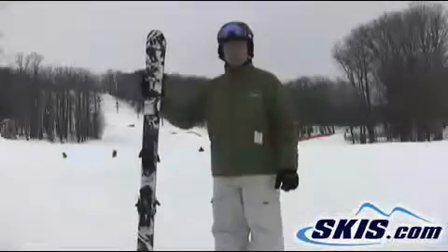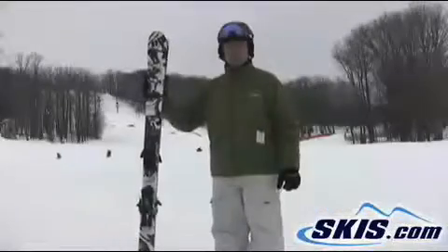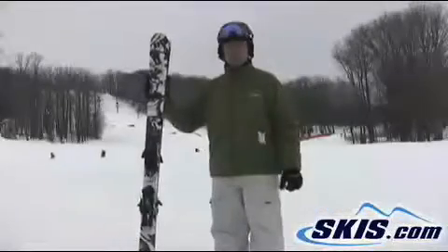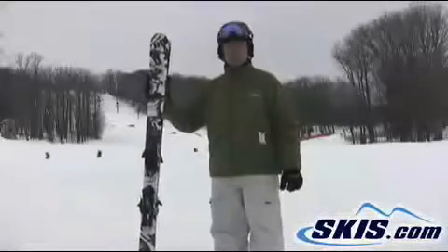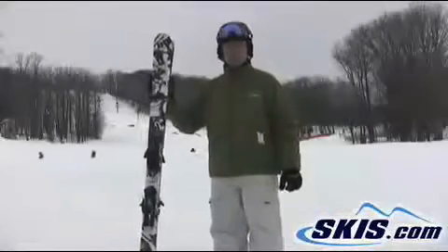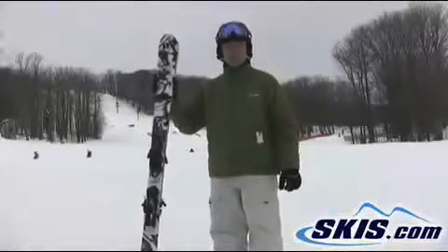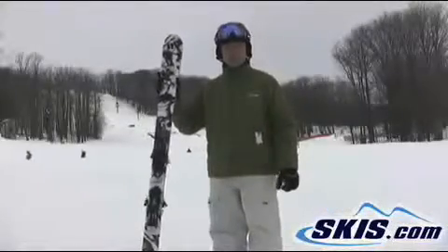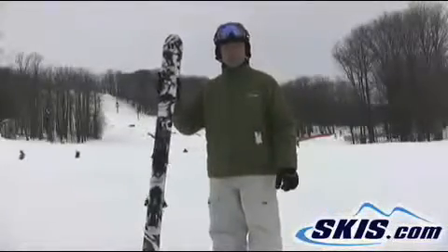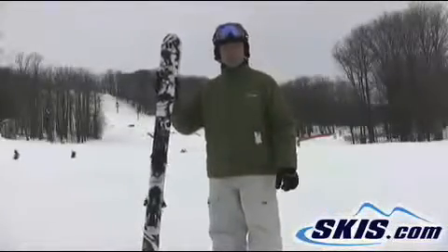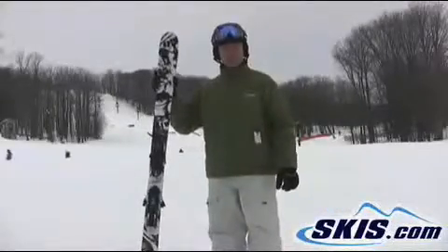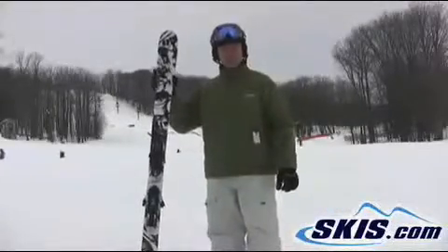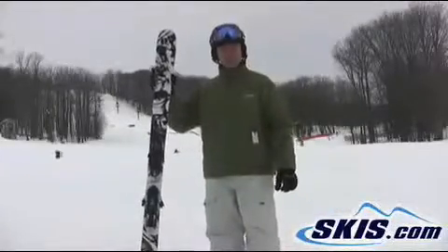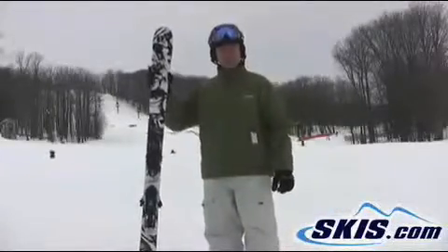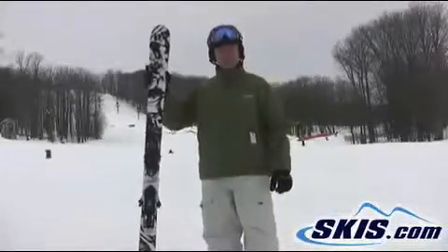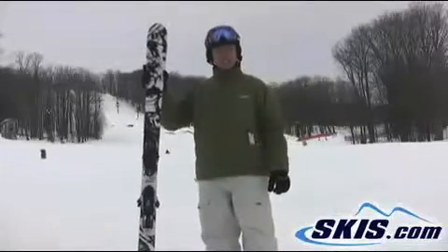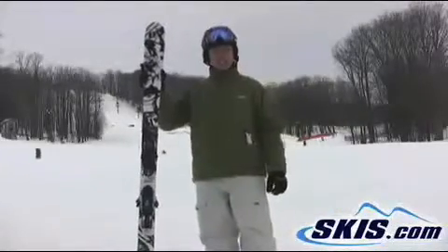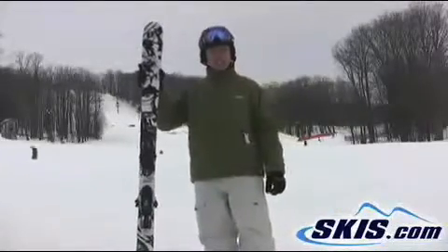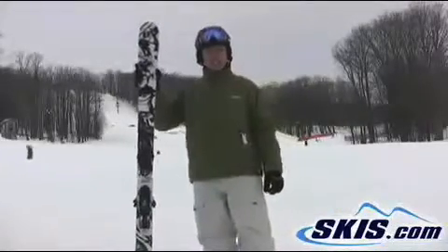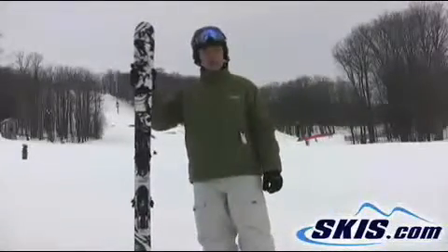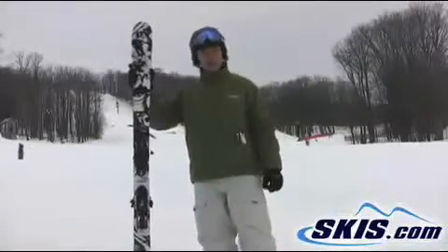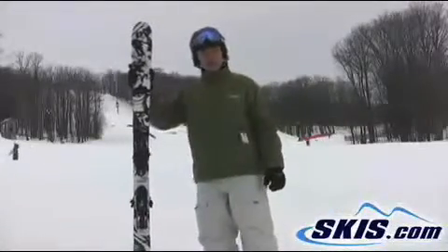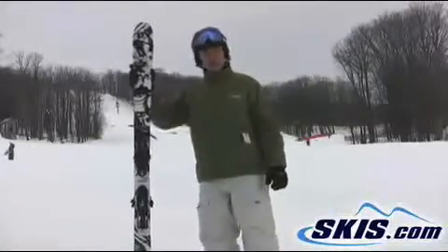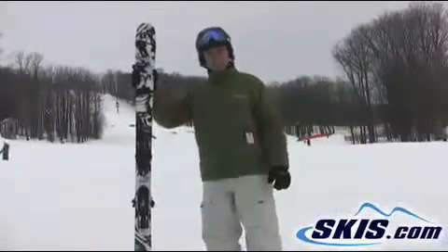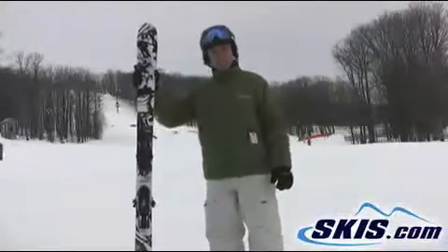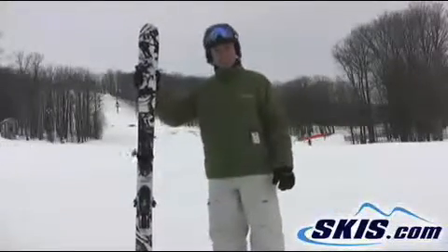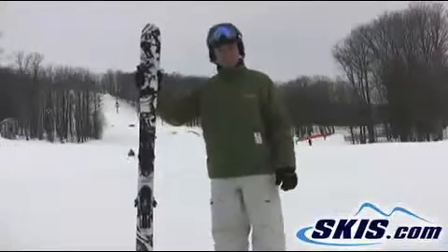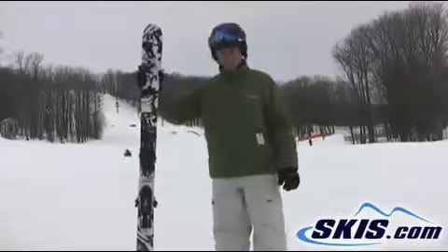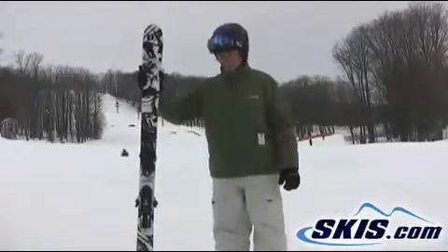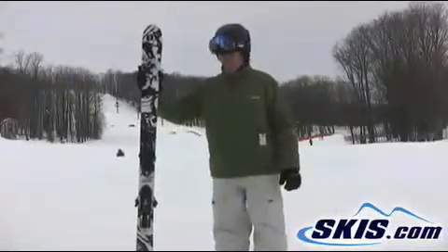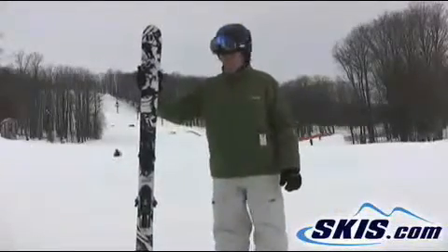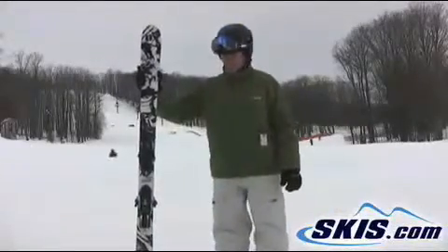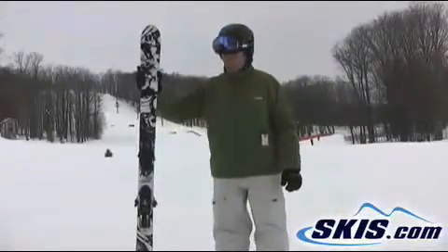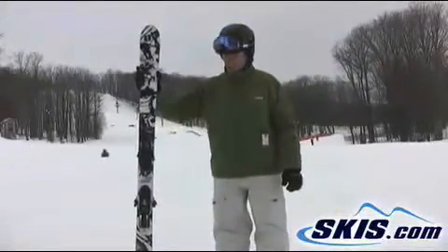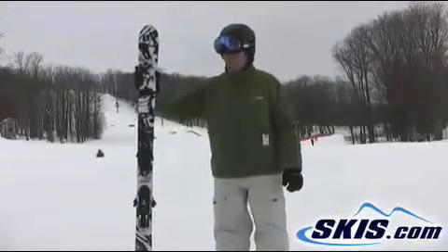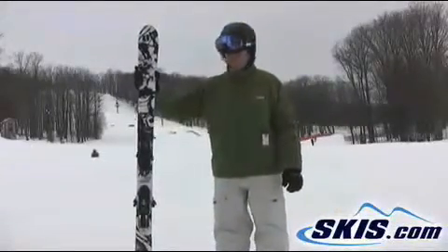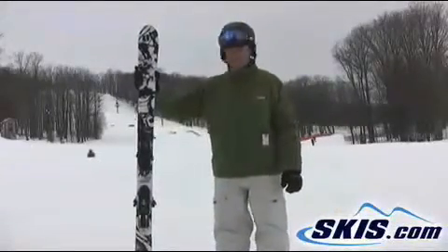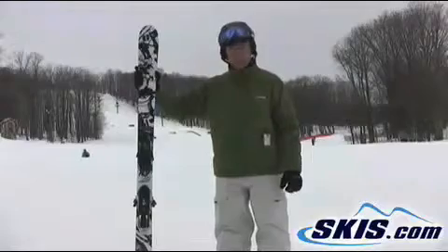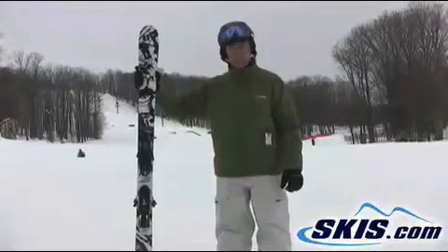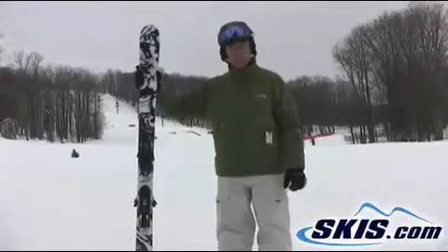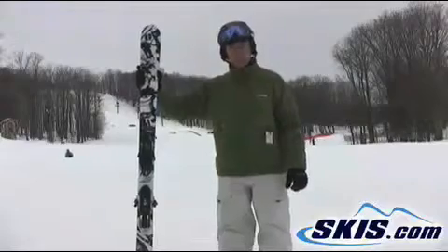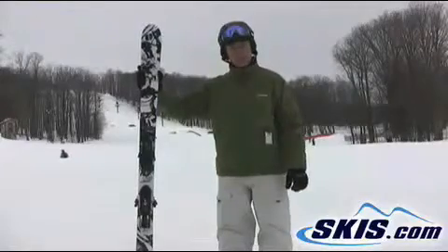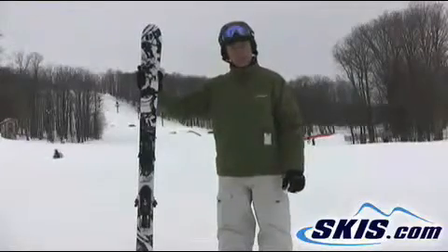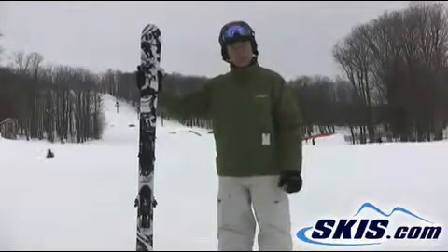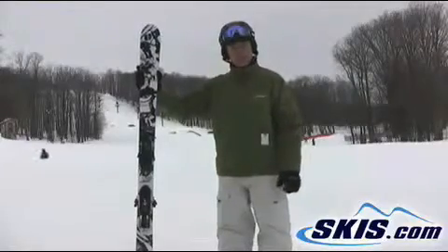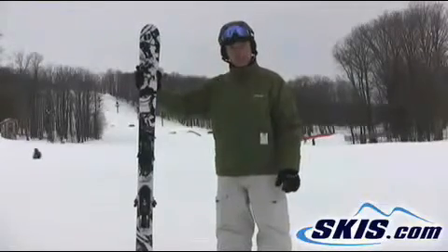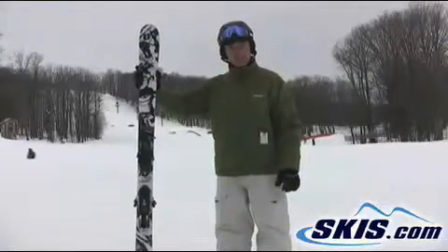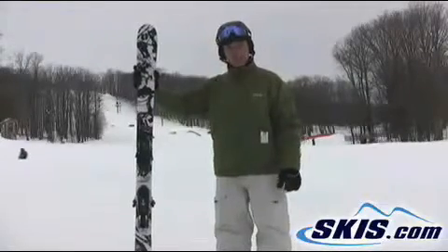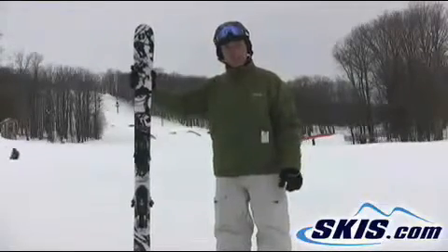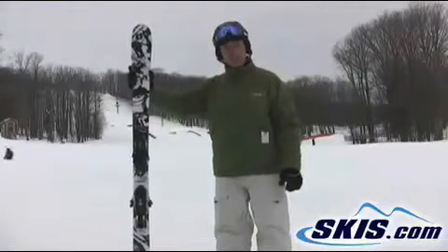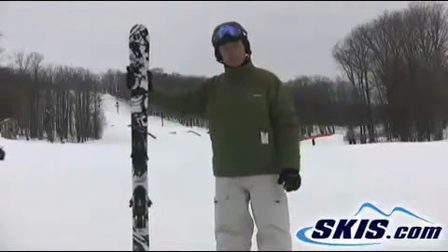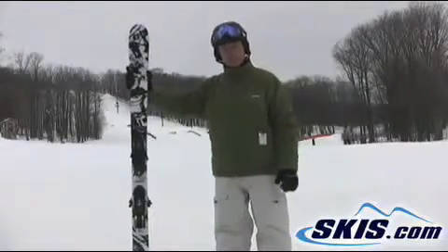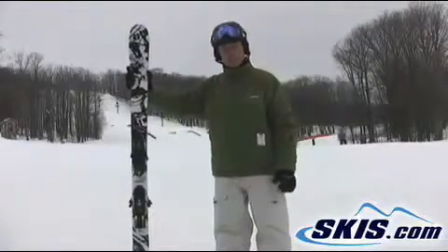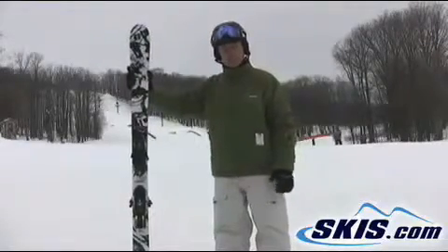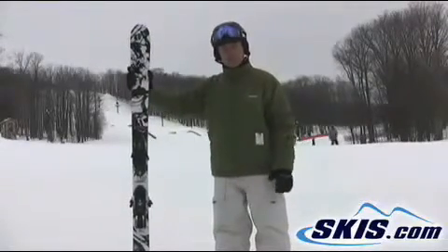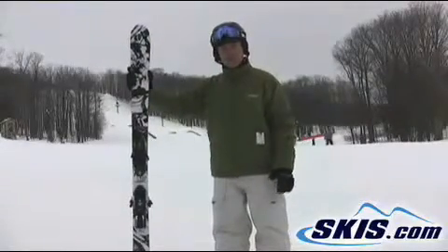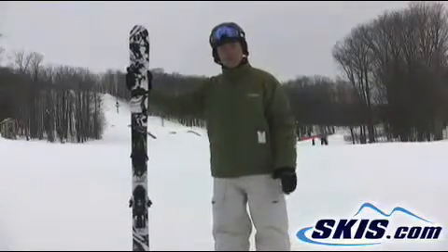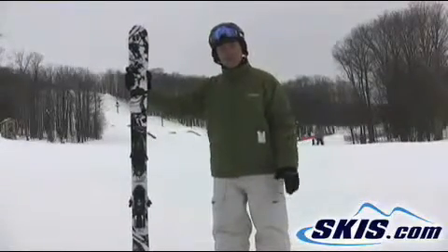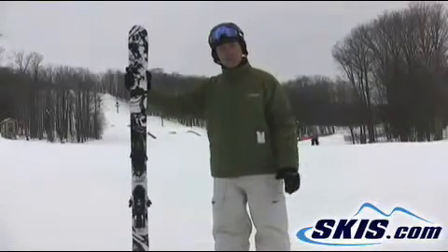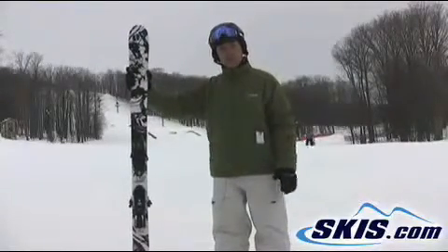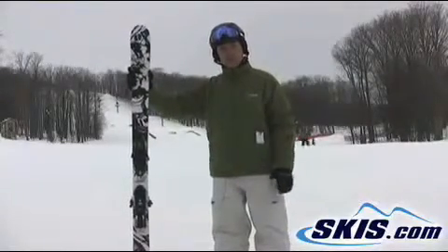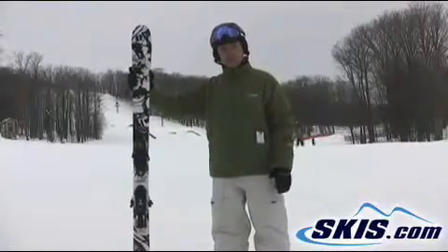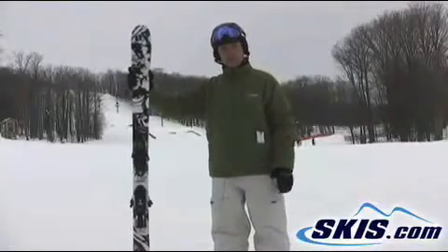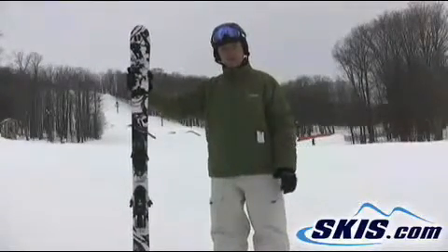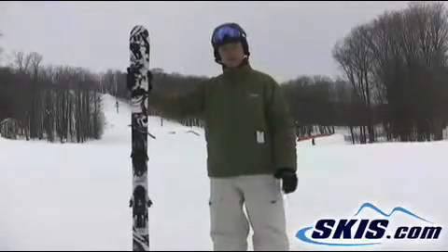Hi, this is Luke. I just finished skiing the Armada AR7. I give this ski a 4 out of 5 stars. I found it to be a great all-mountain twin.